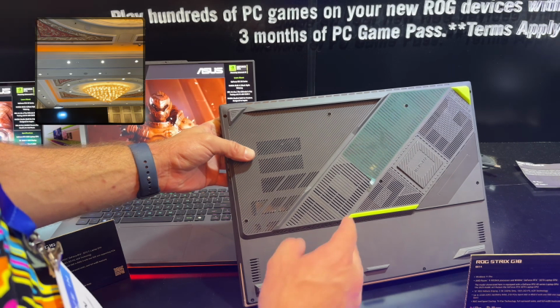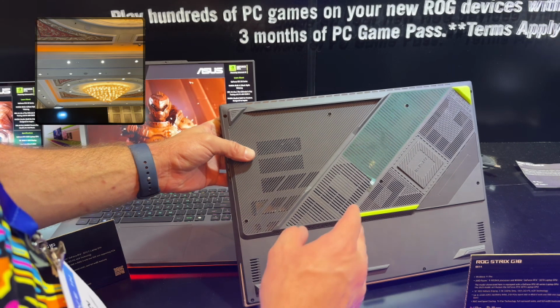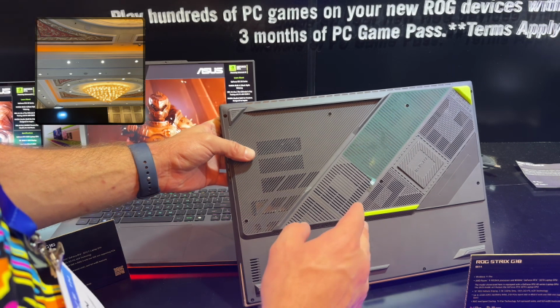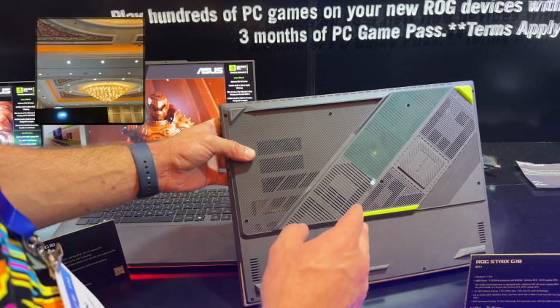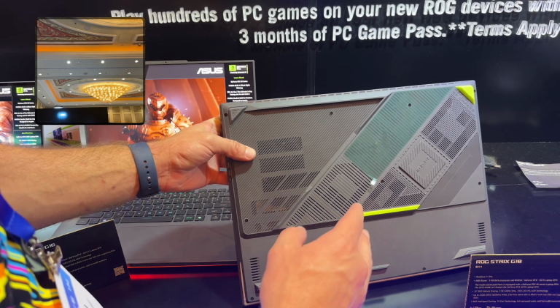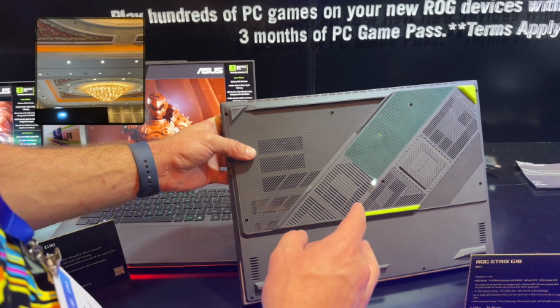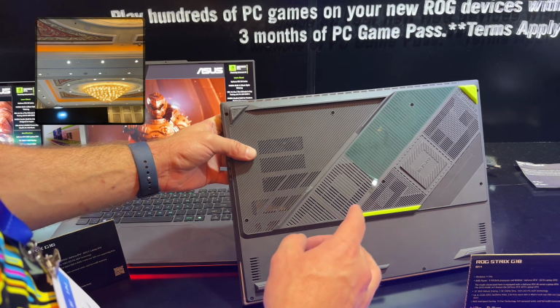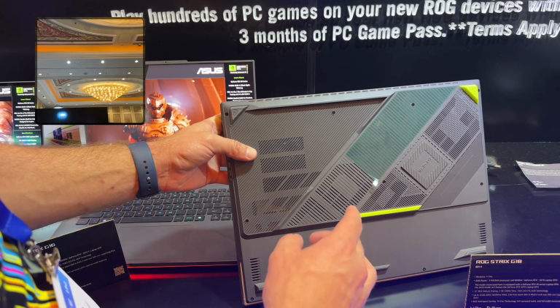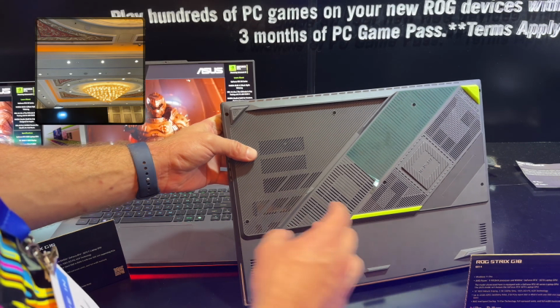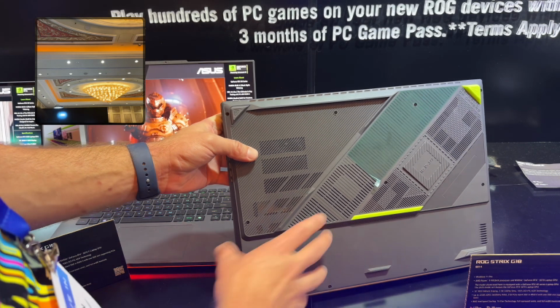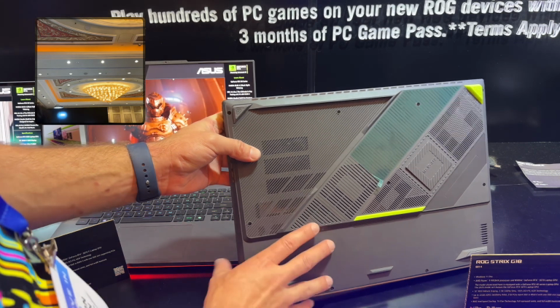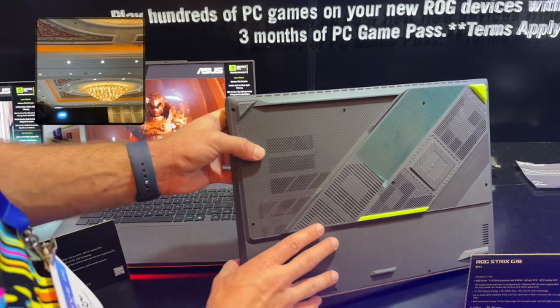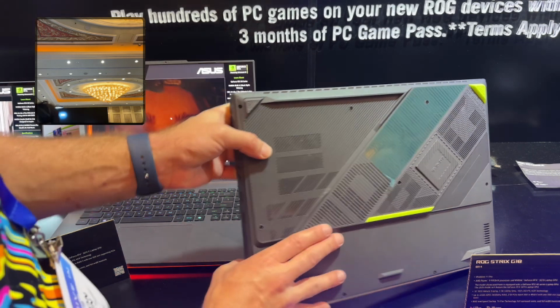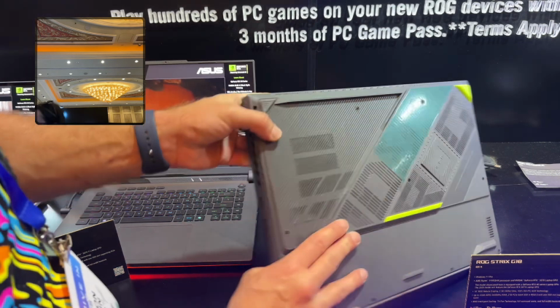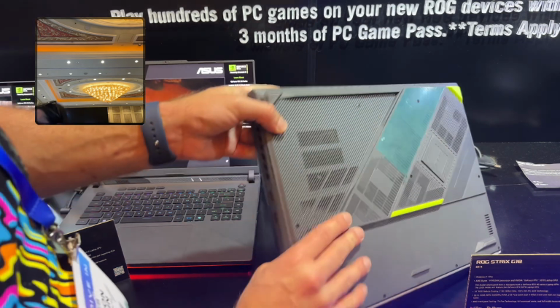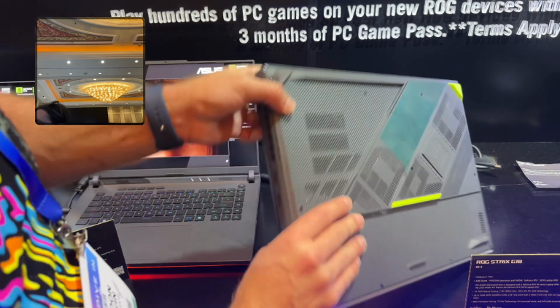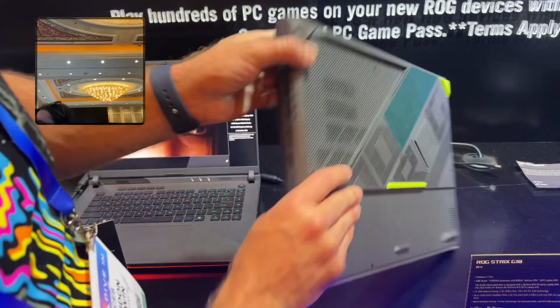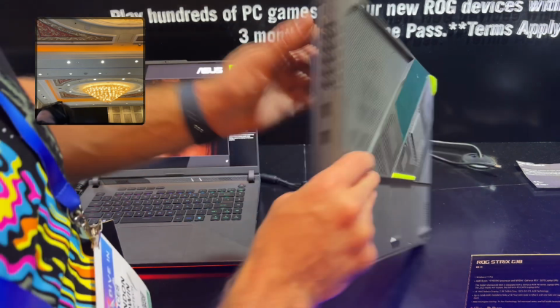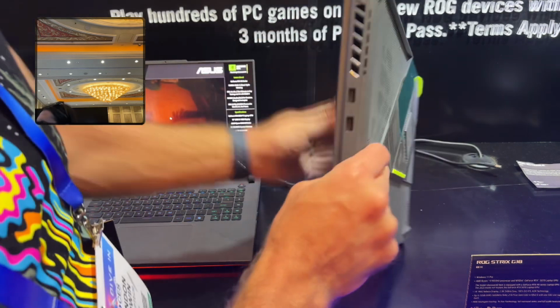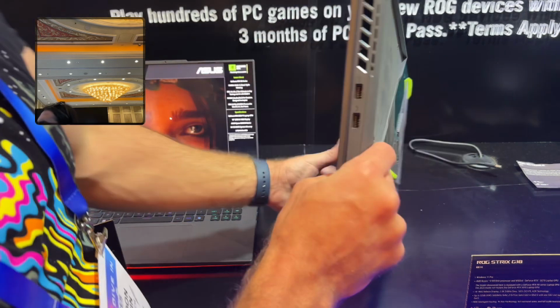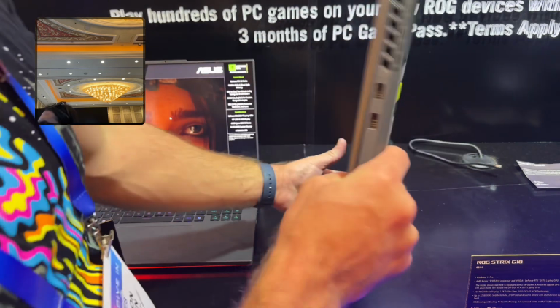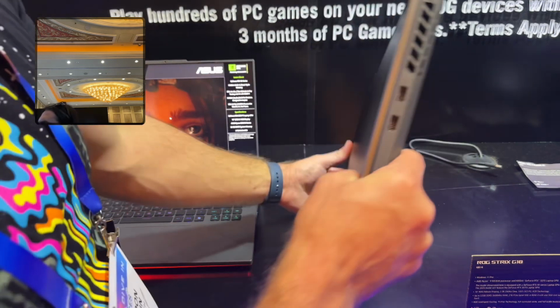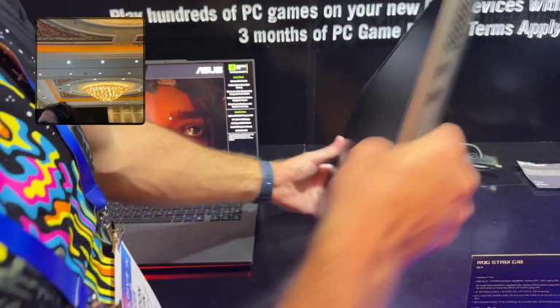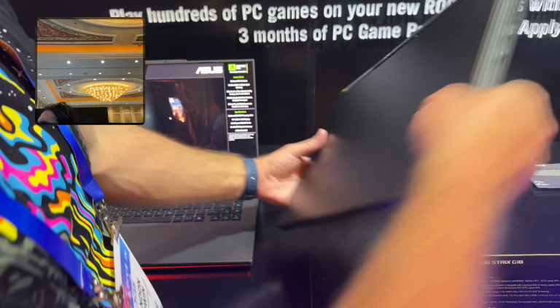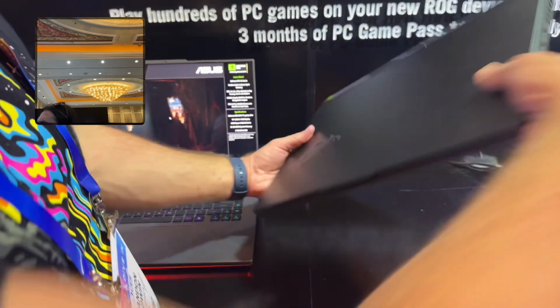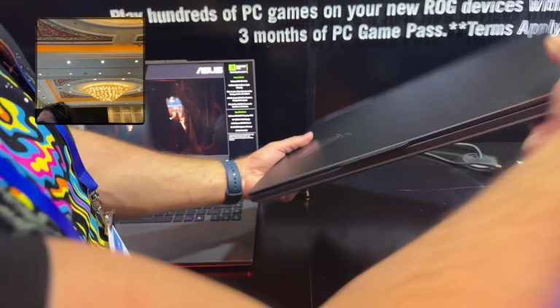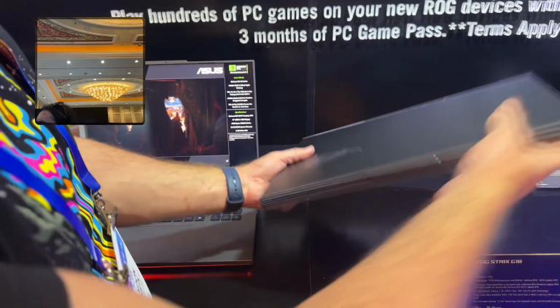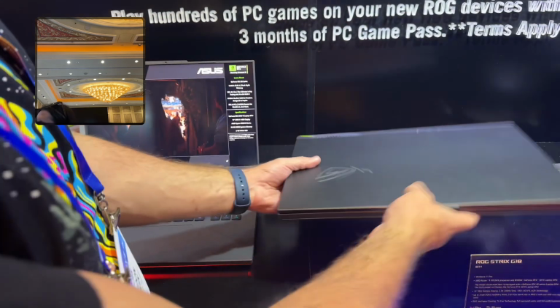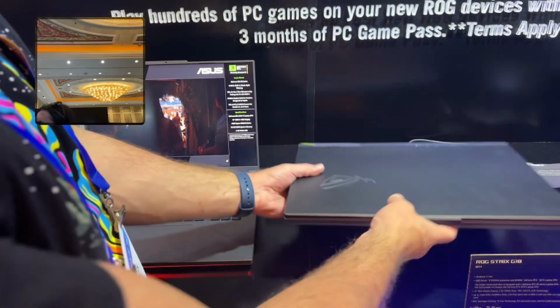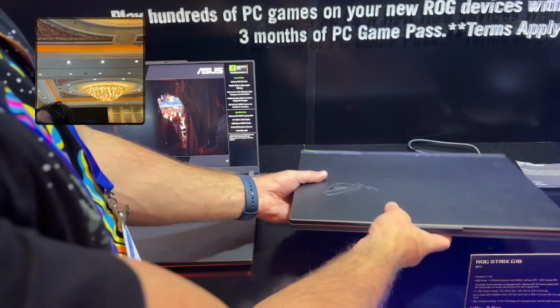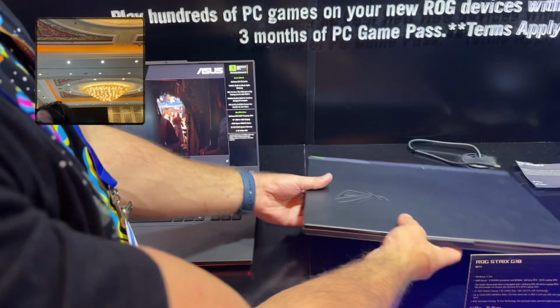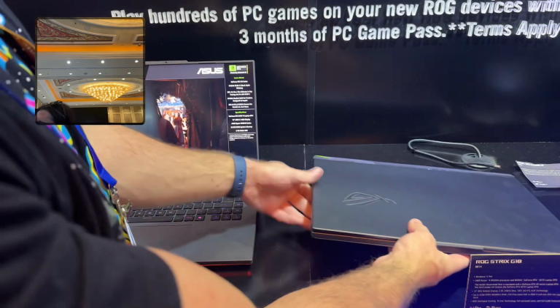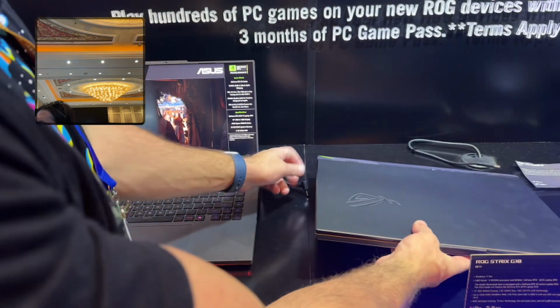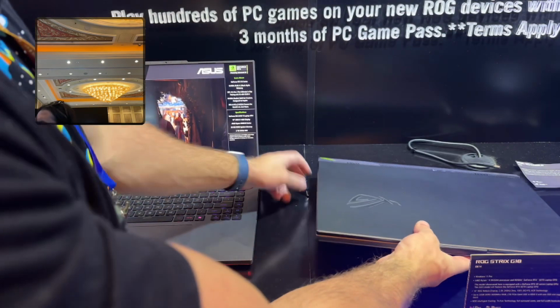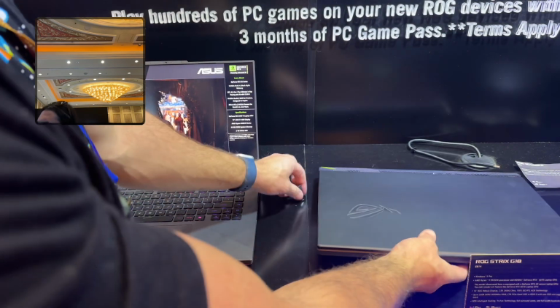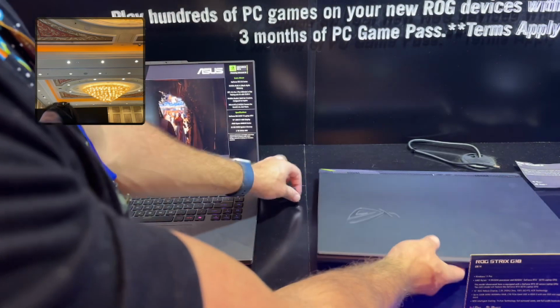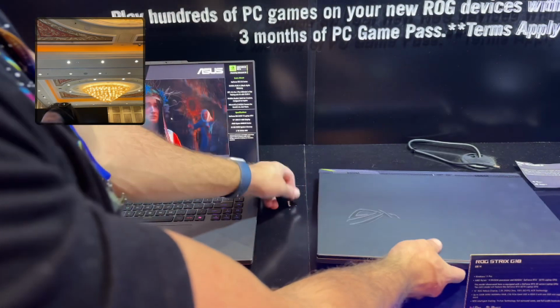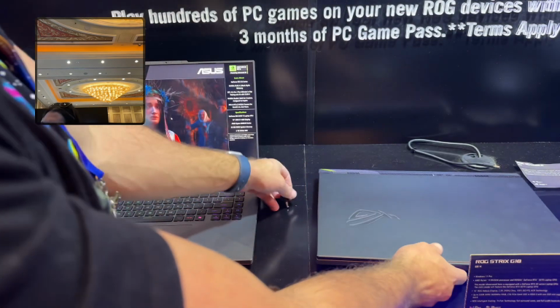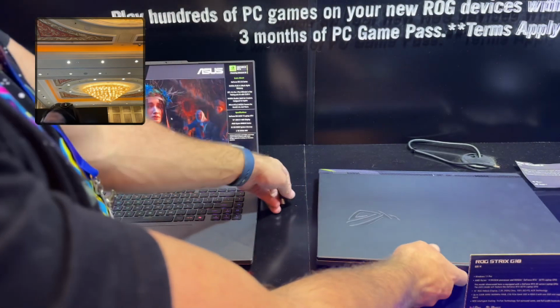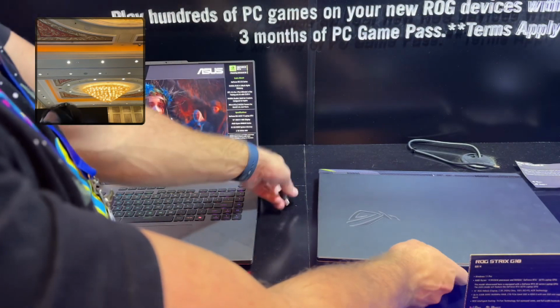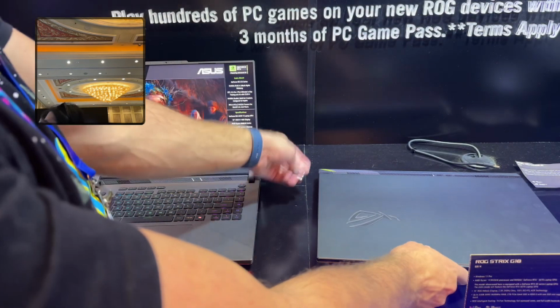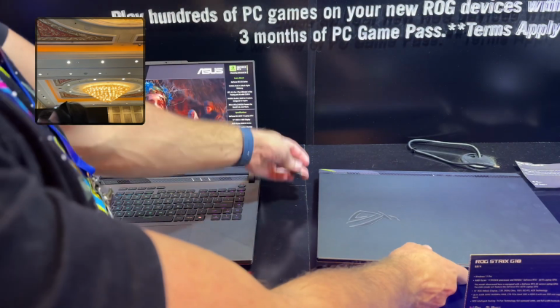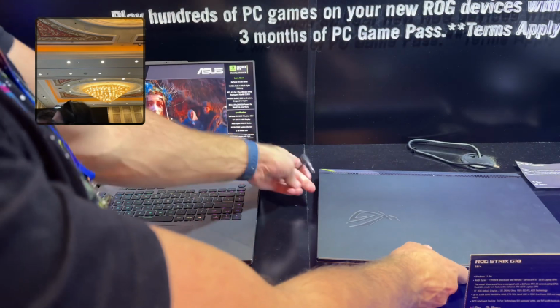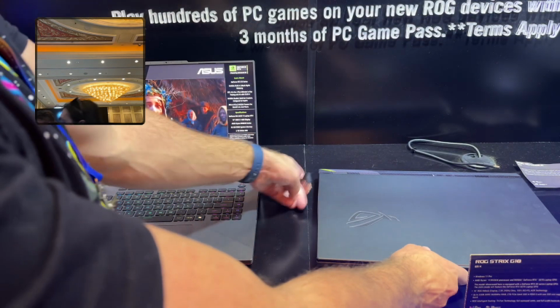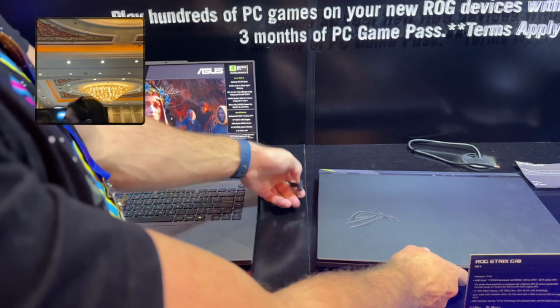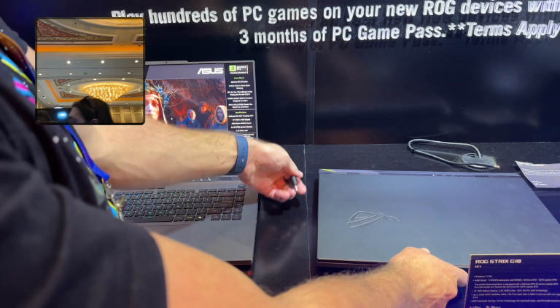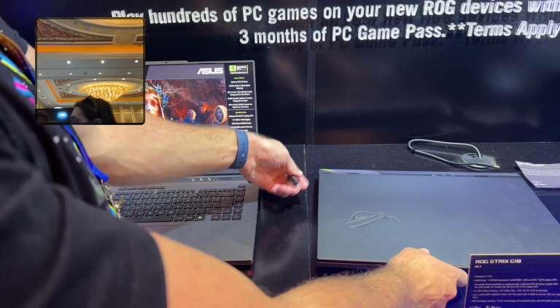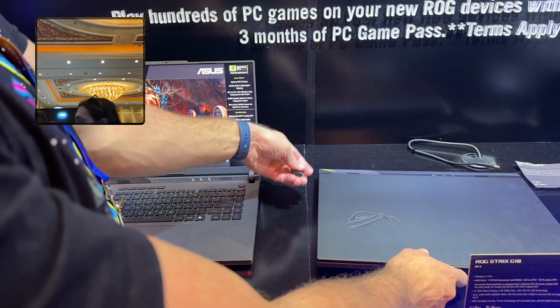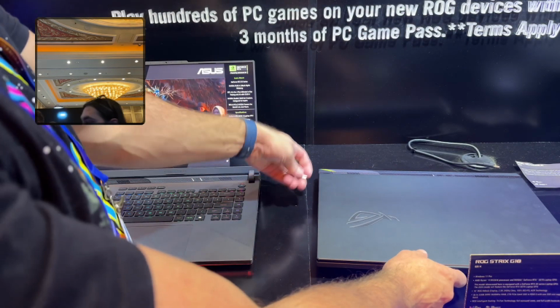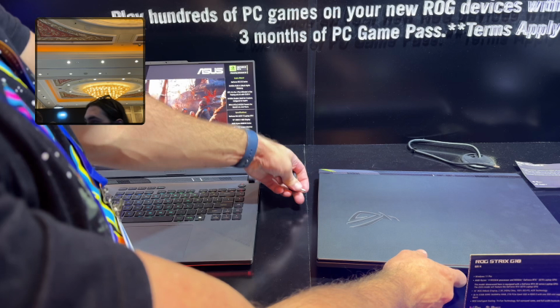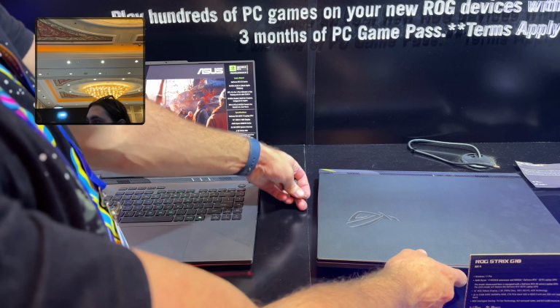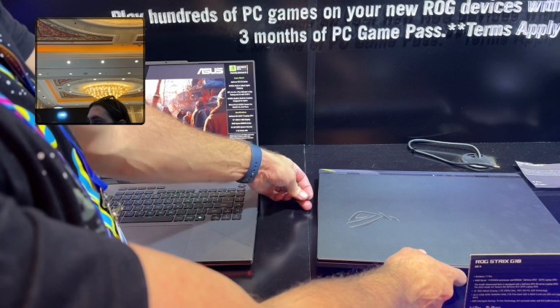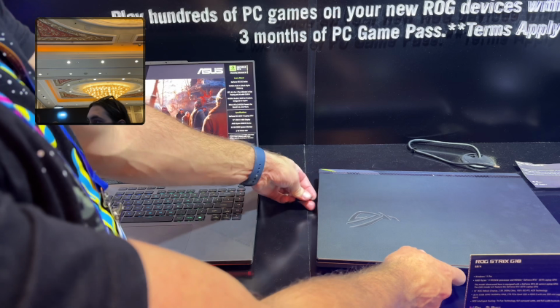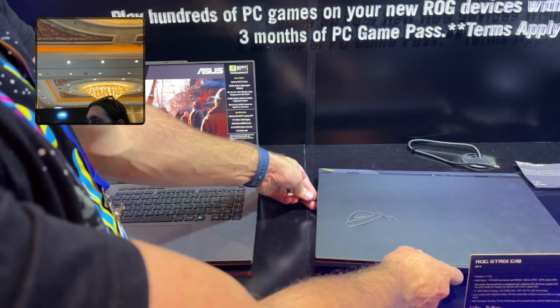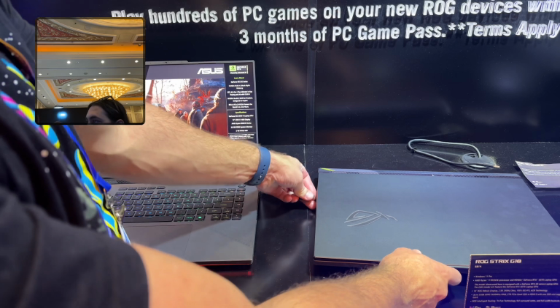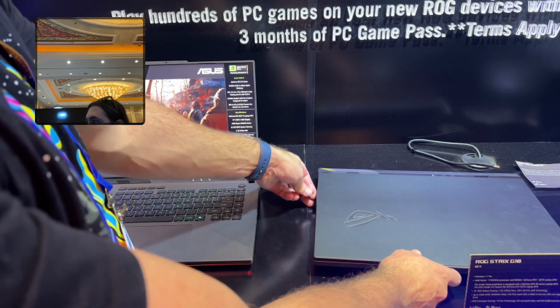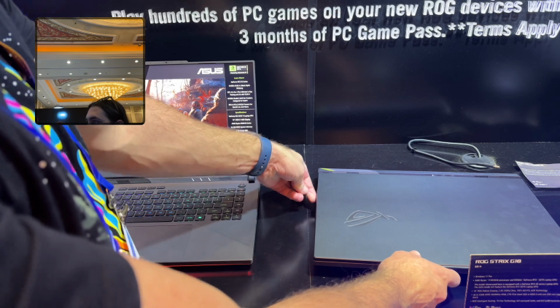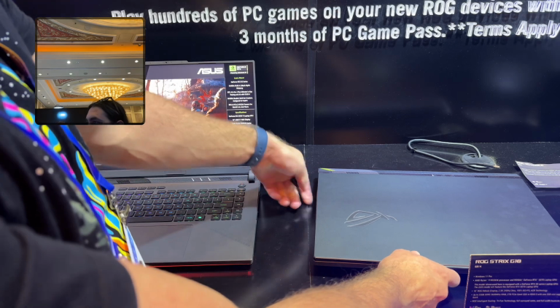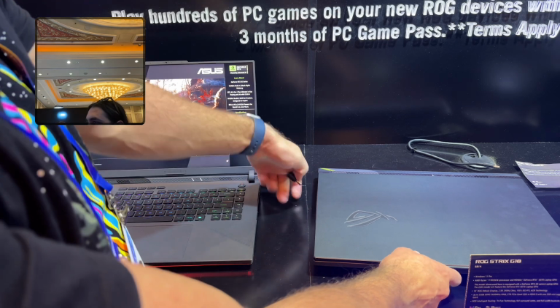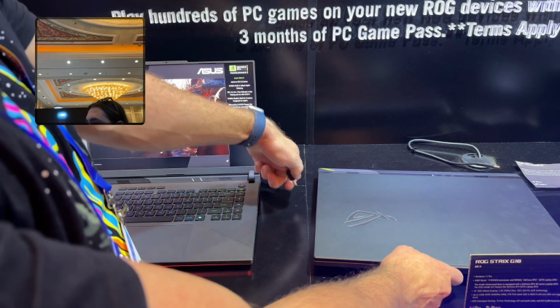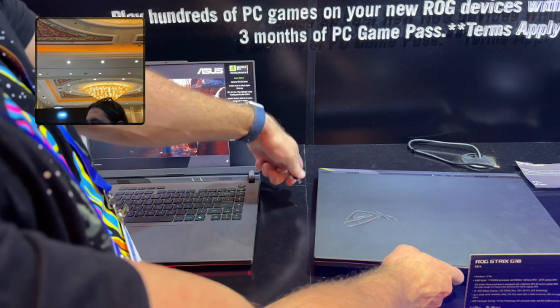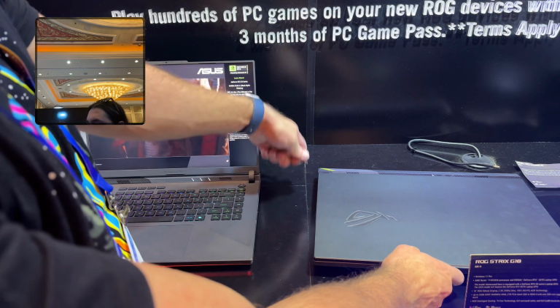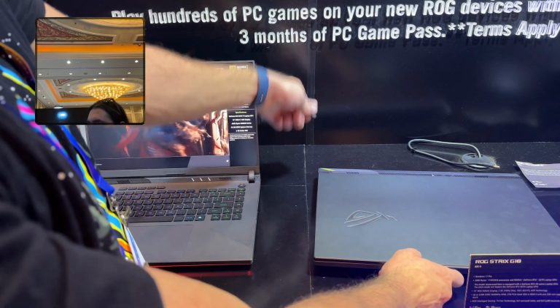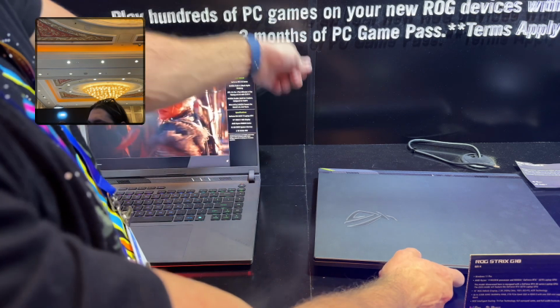It just feels like in some ways Asus is going to sell these at a cheaper price, with the goal of just undercutting the competition.